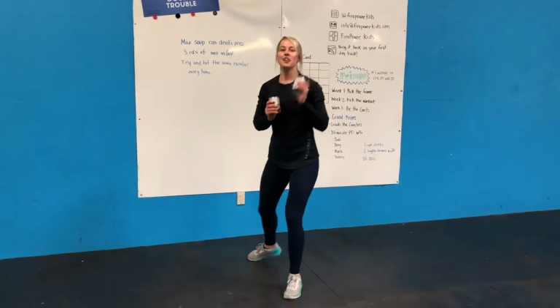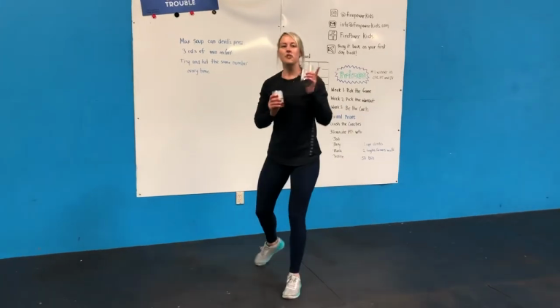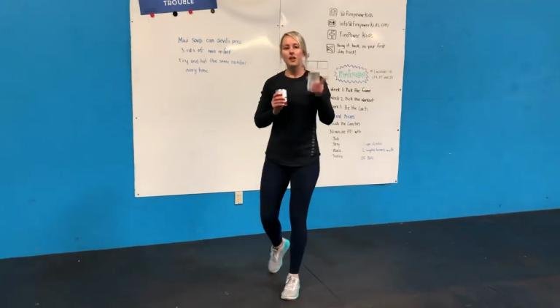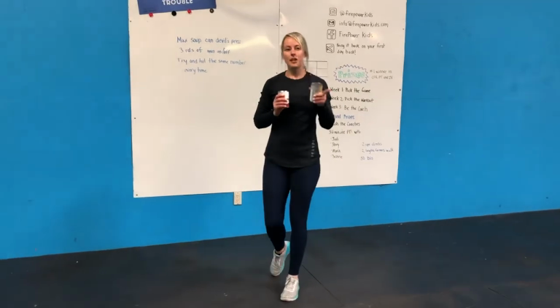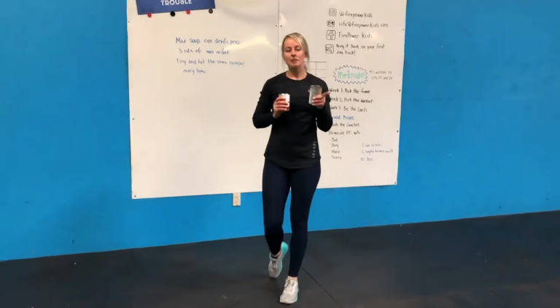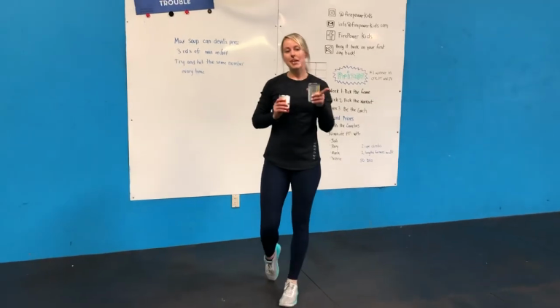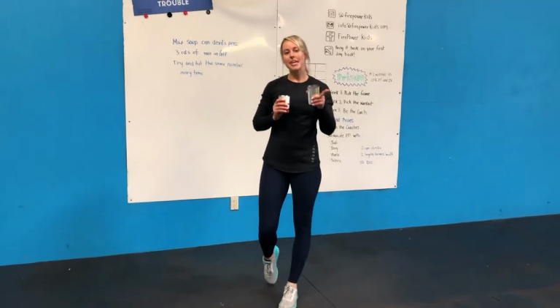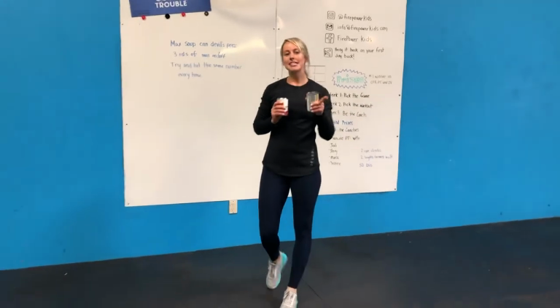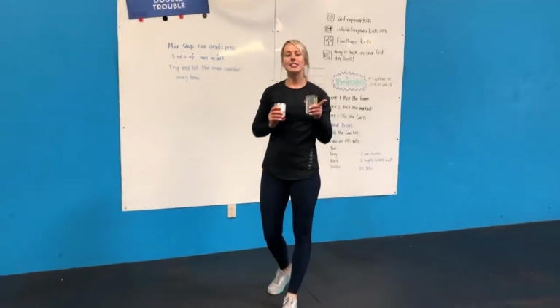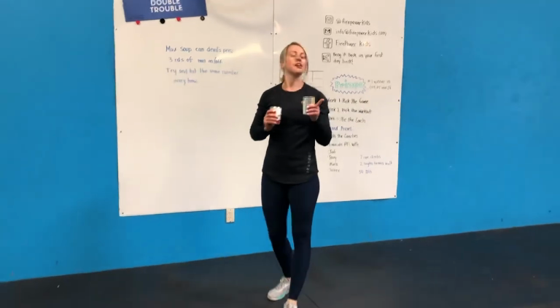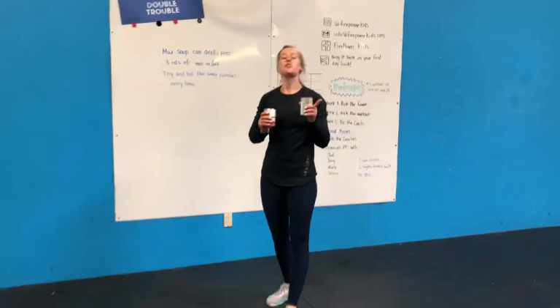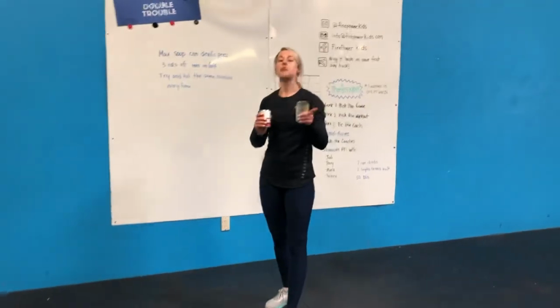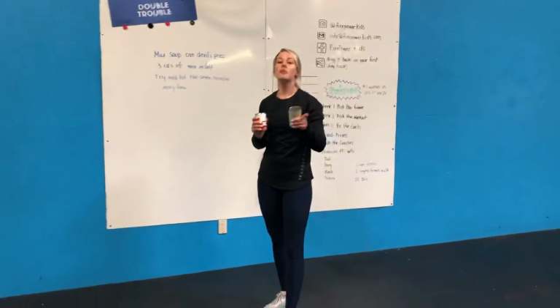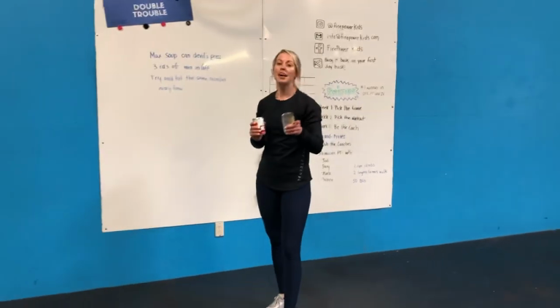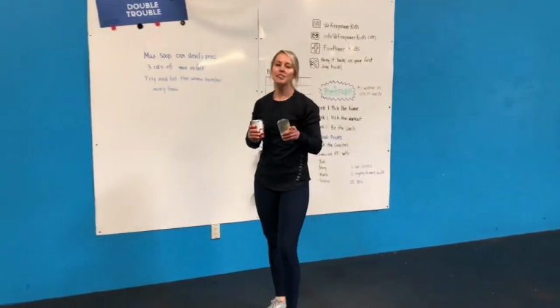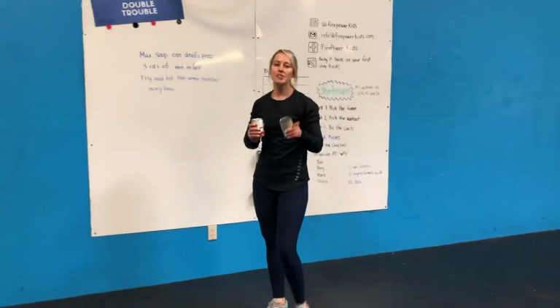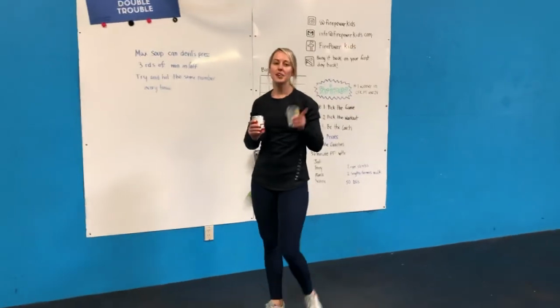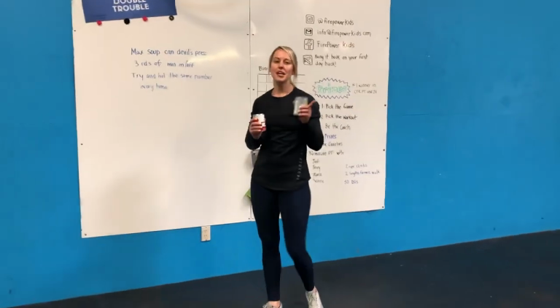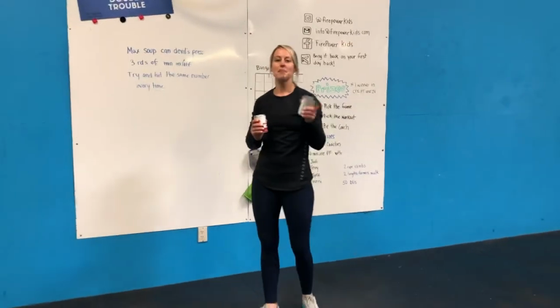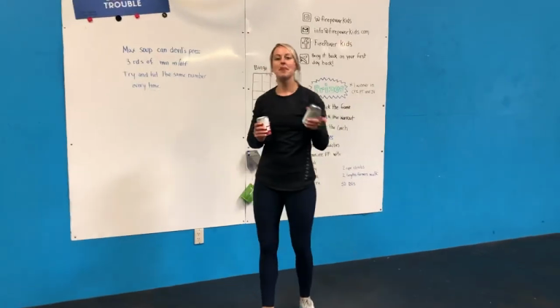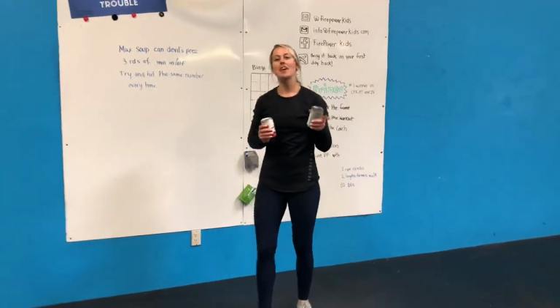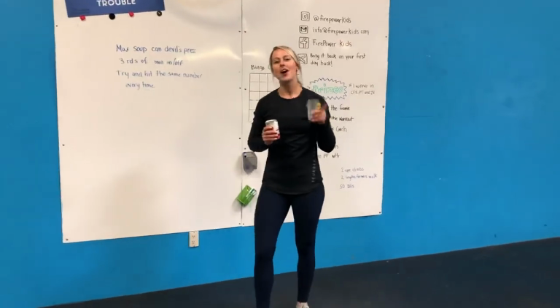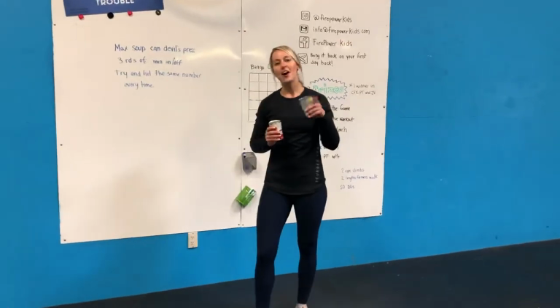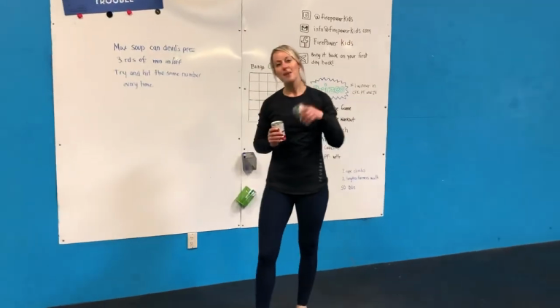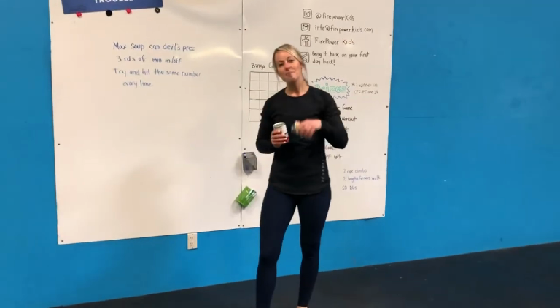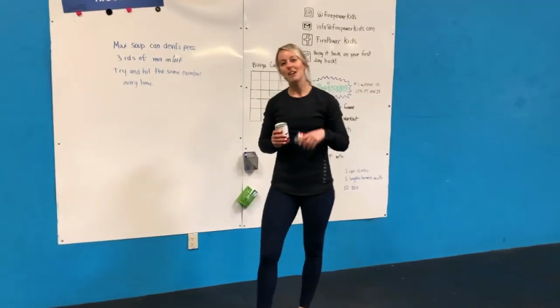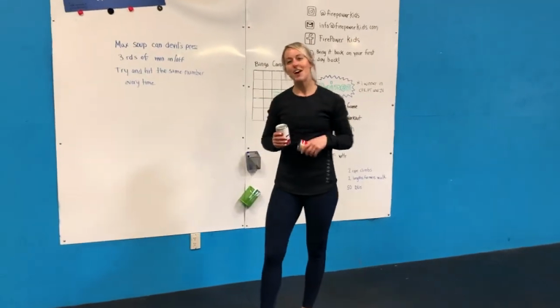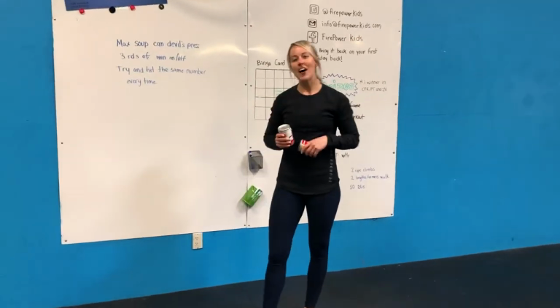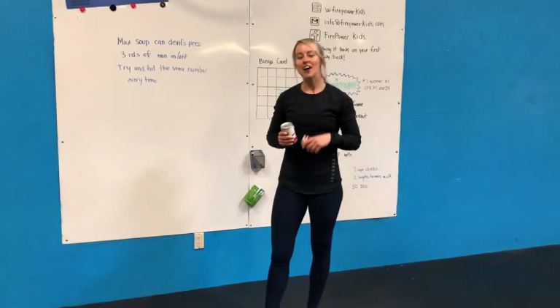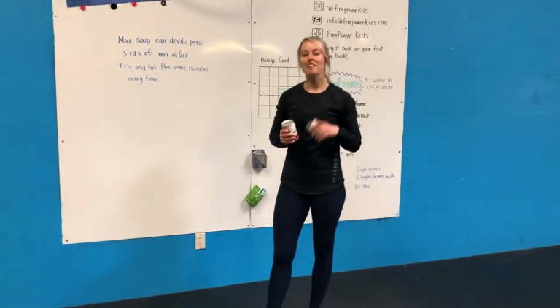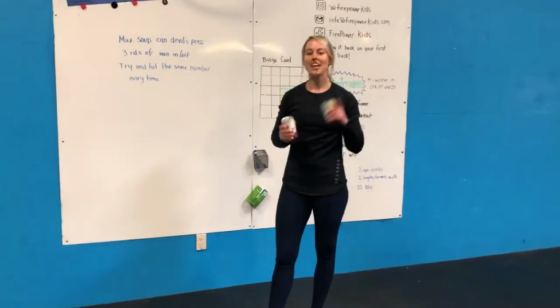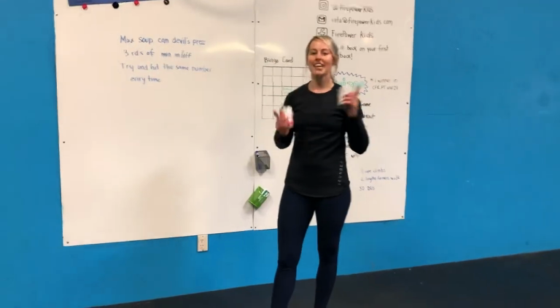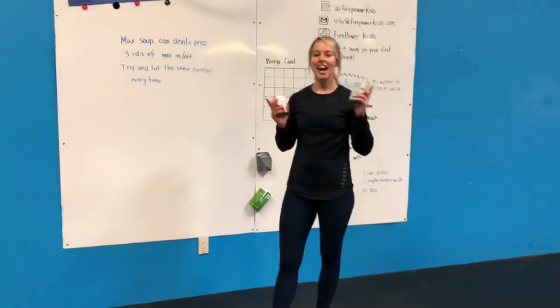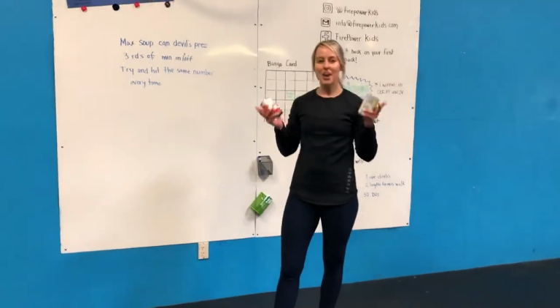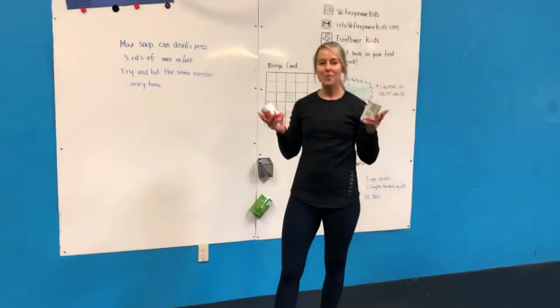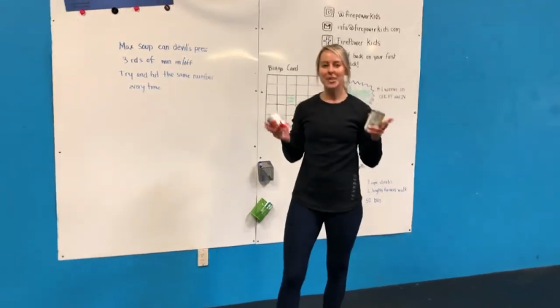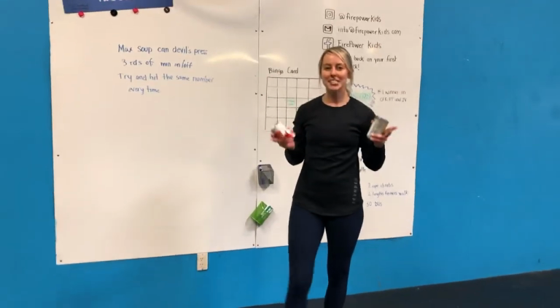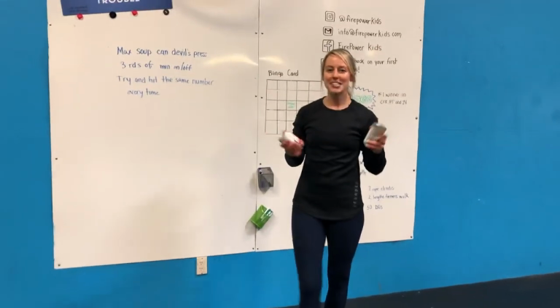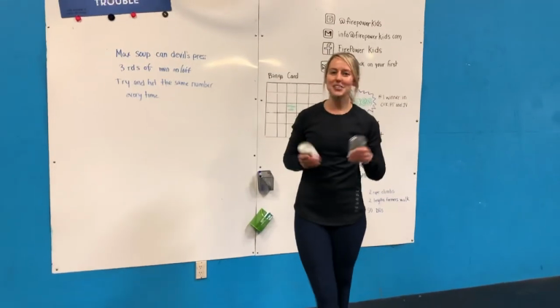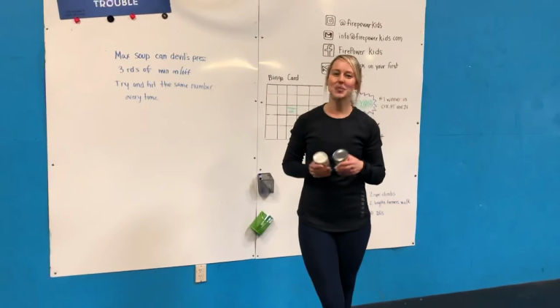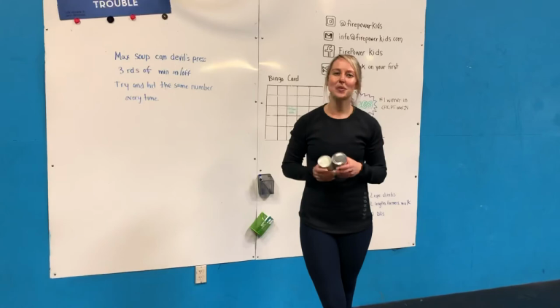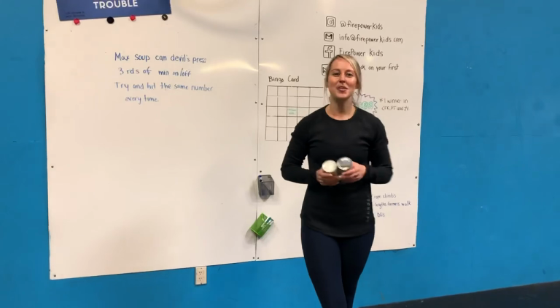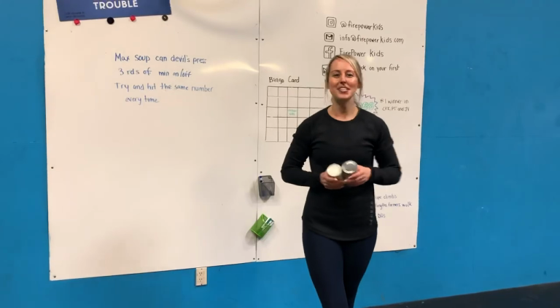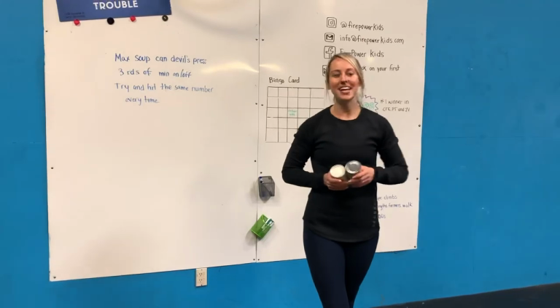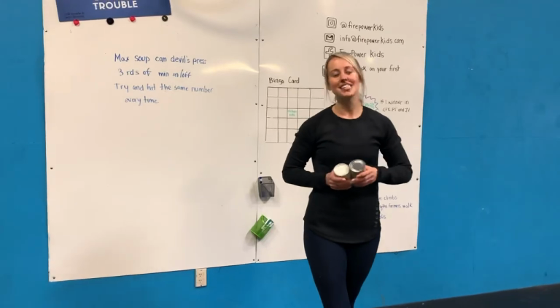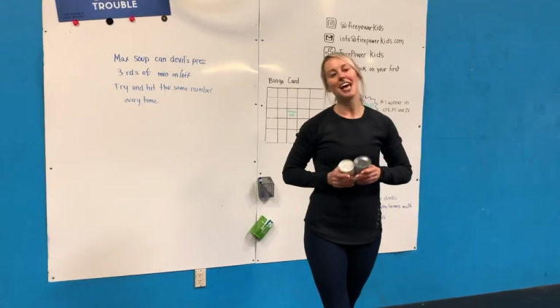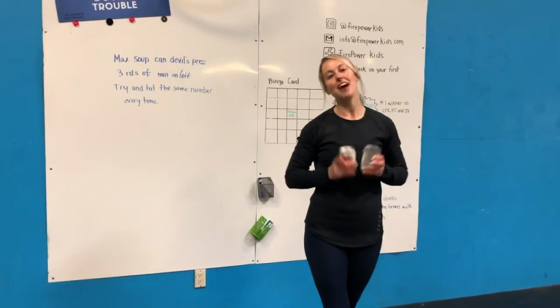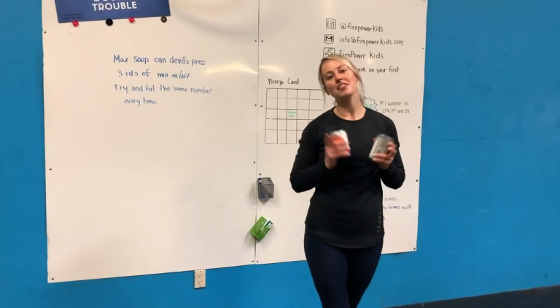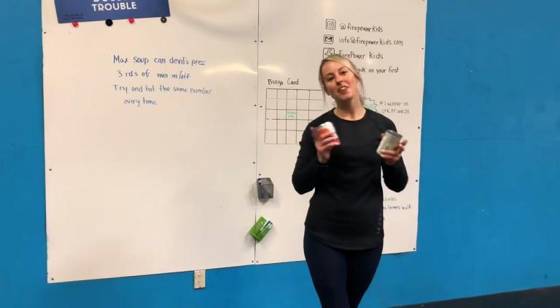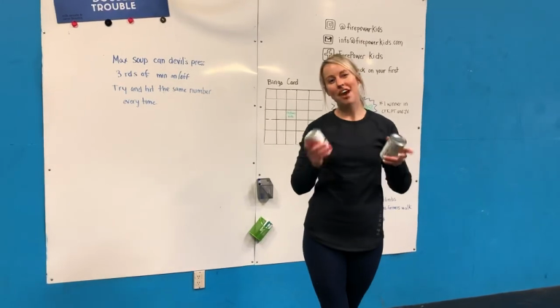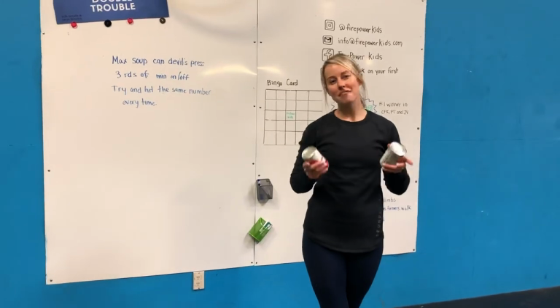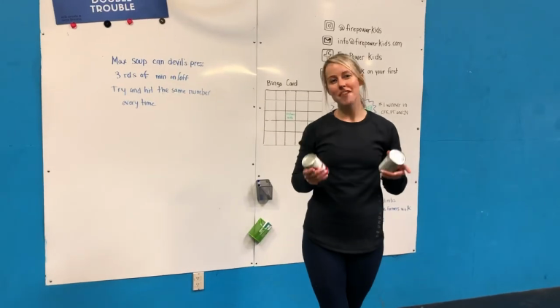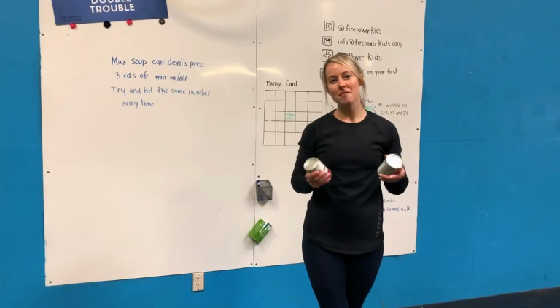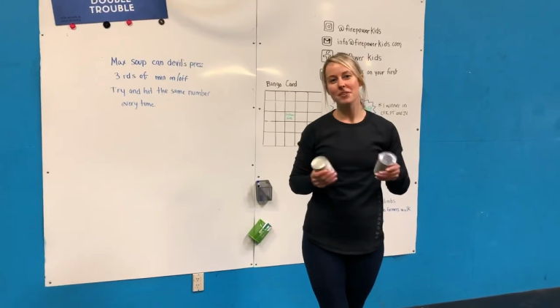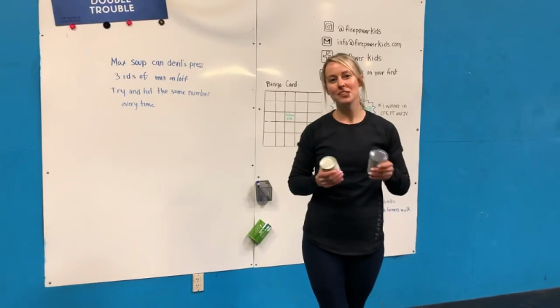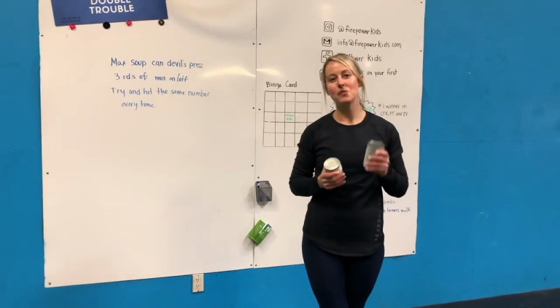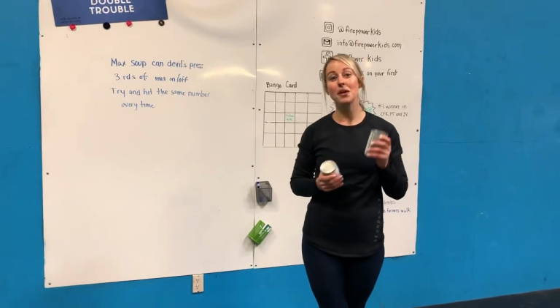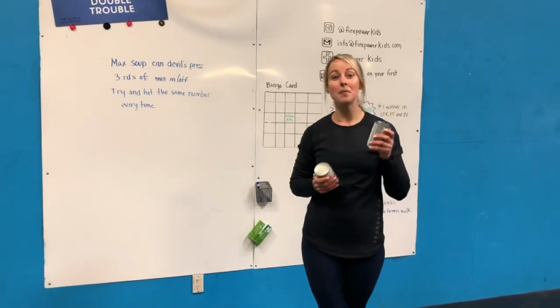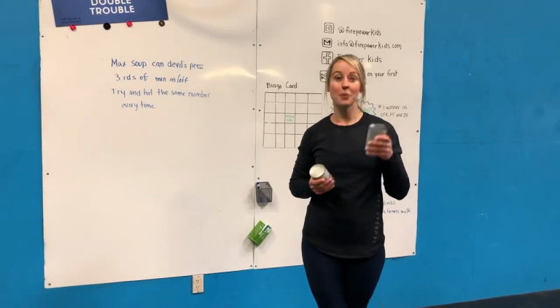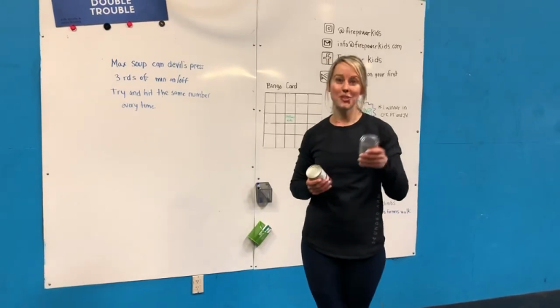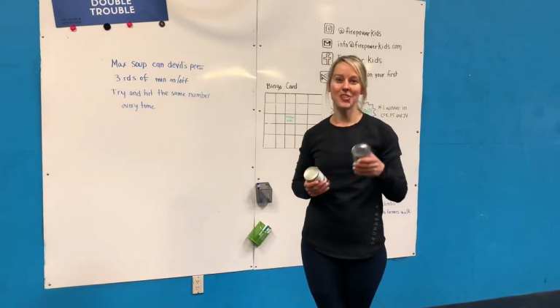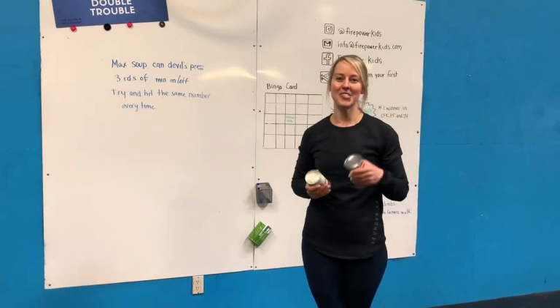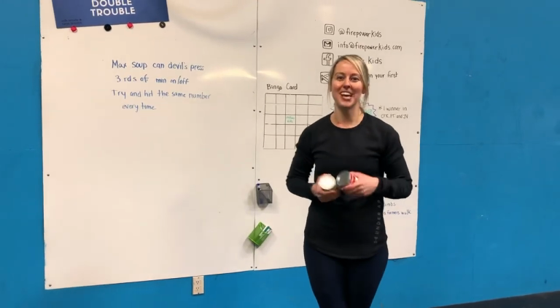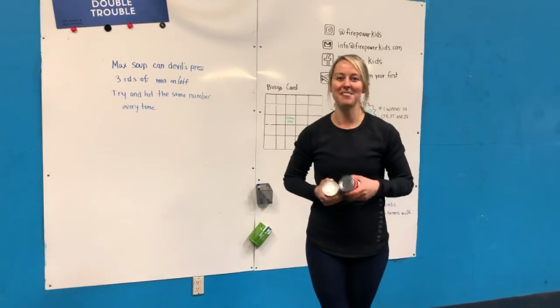Three rounds, a minute on, a minute off. Cannot wait to see your scores, guys. Have a lot of fun with this one and push yourselves.